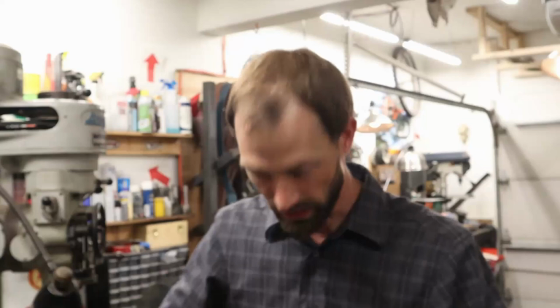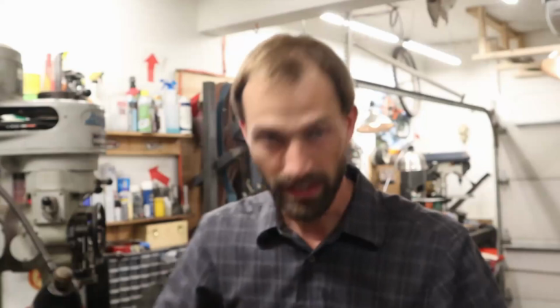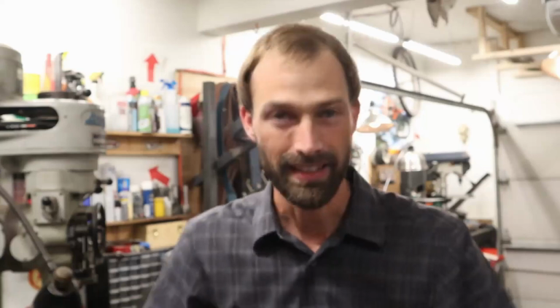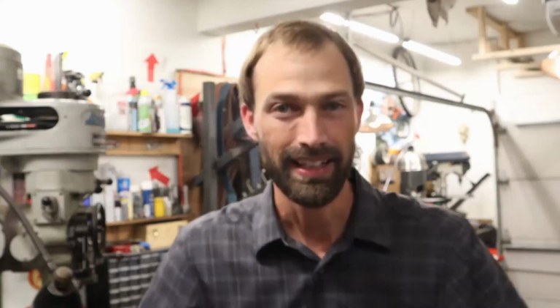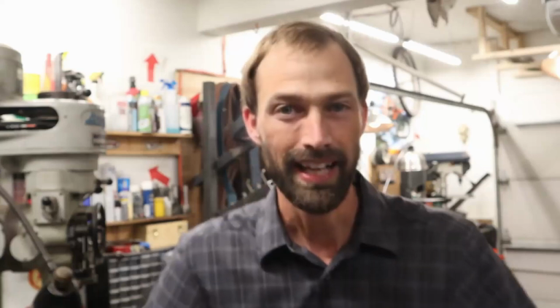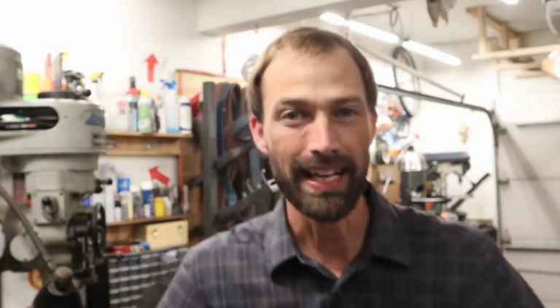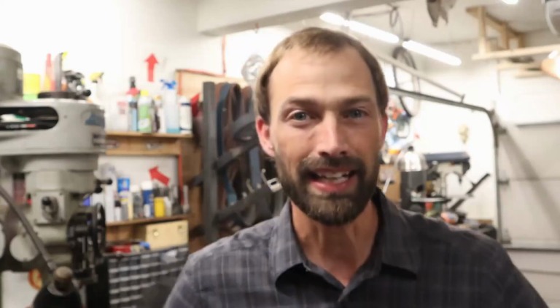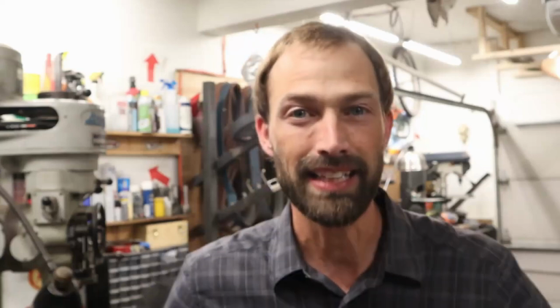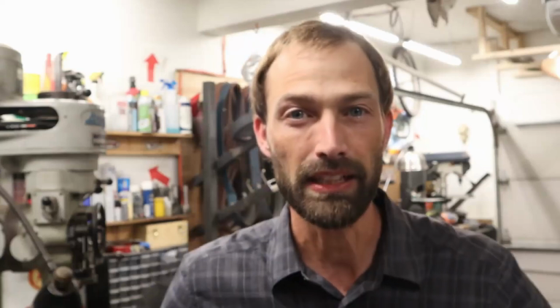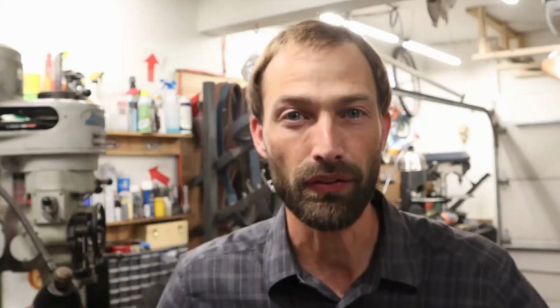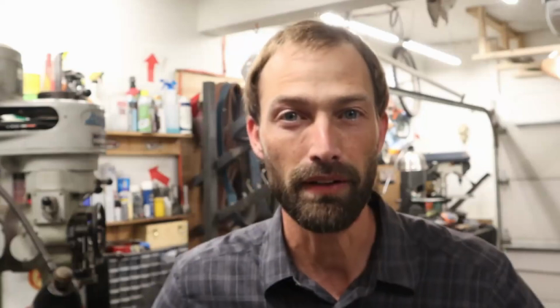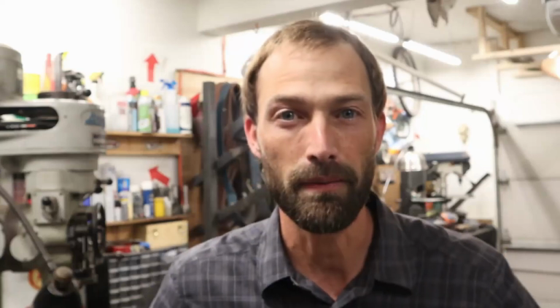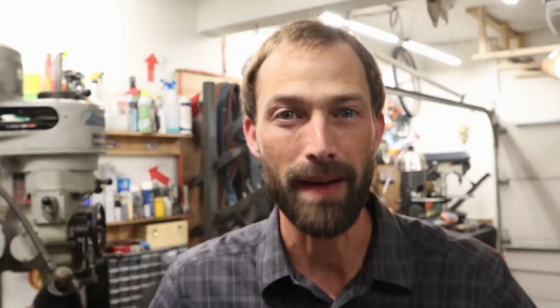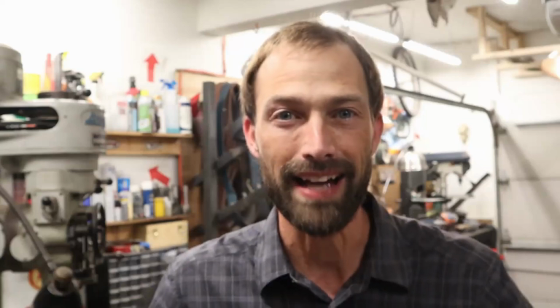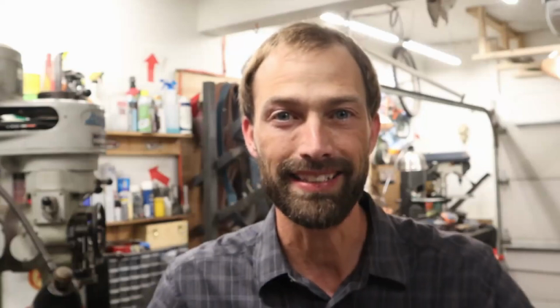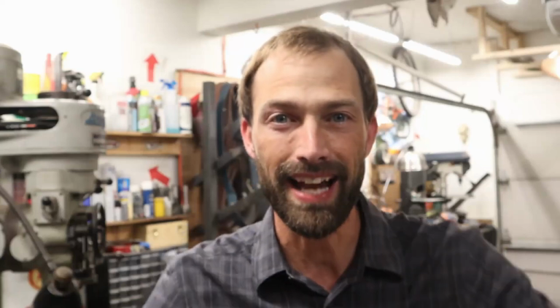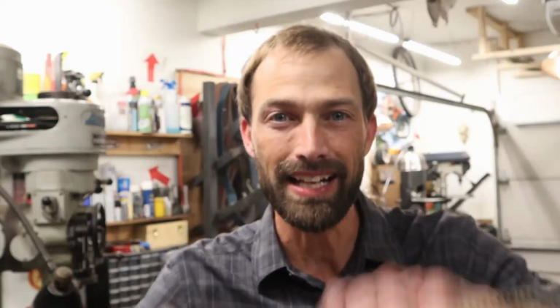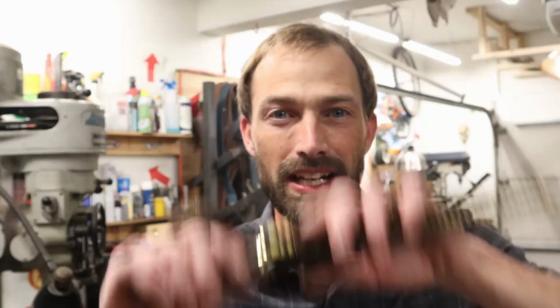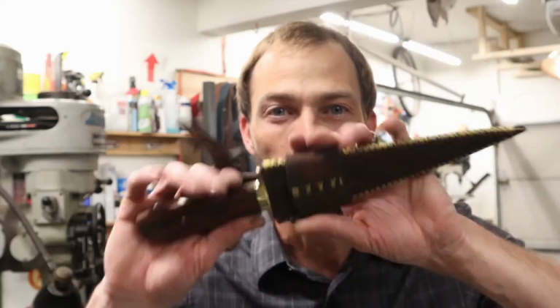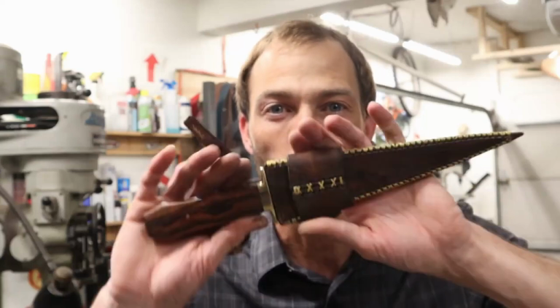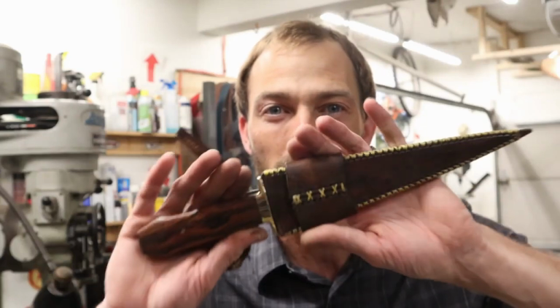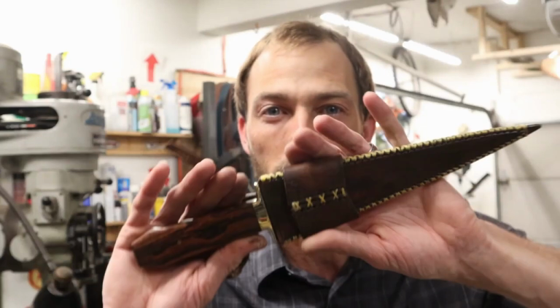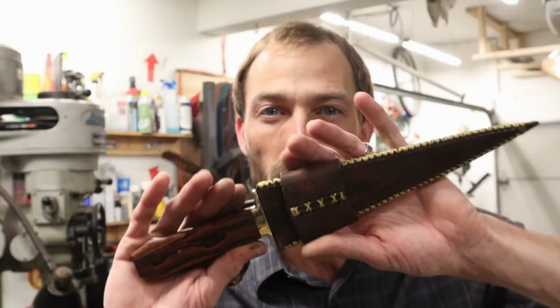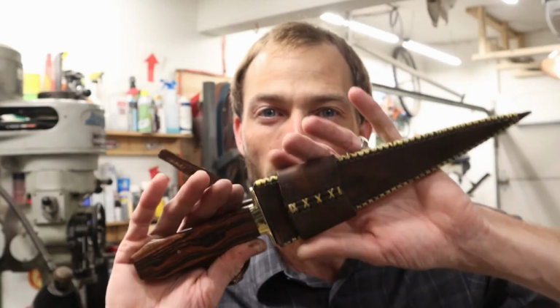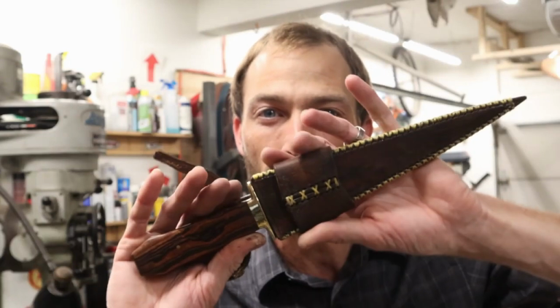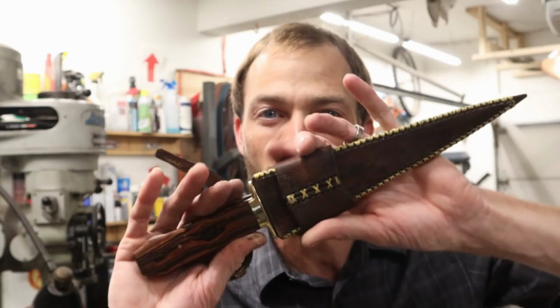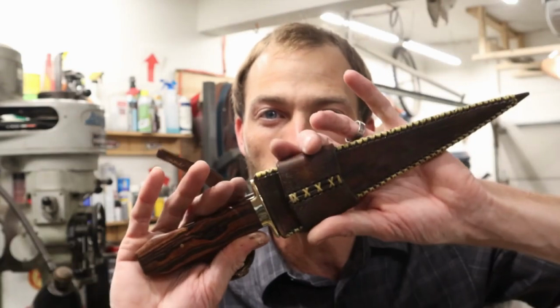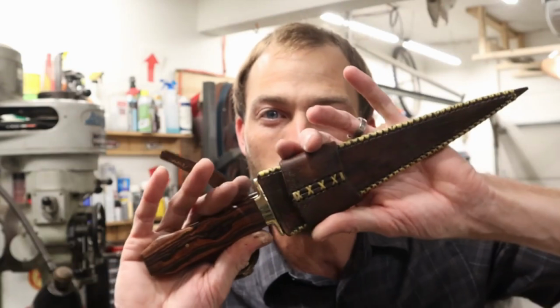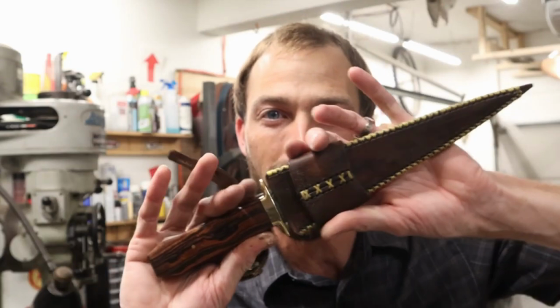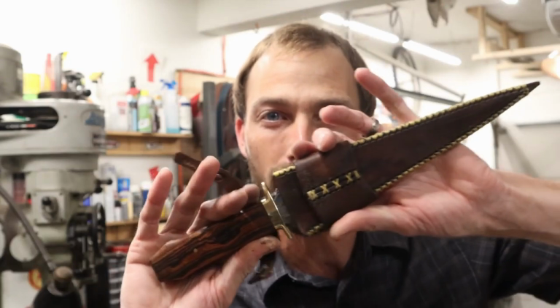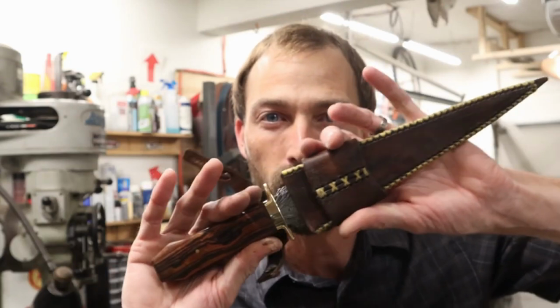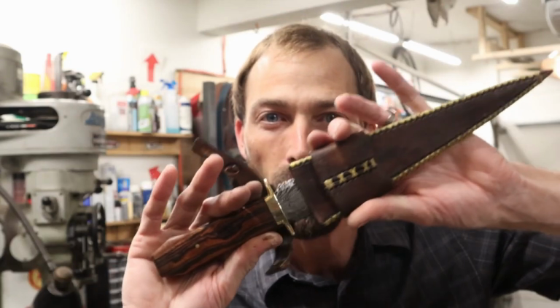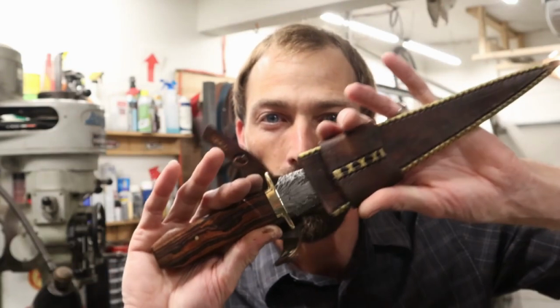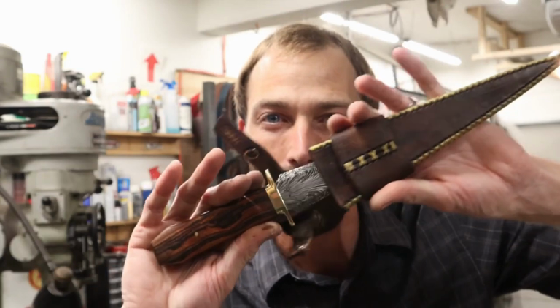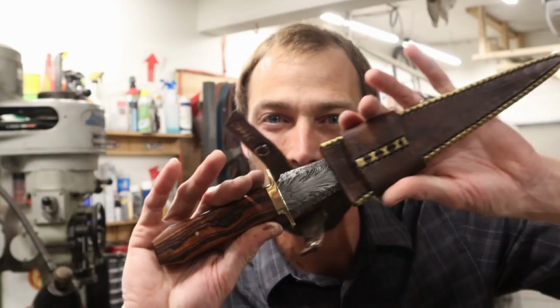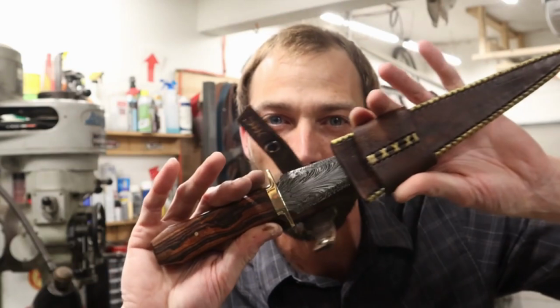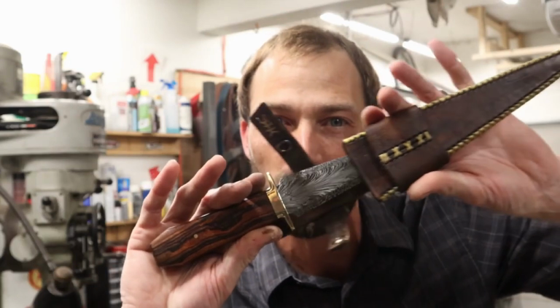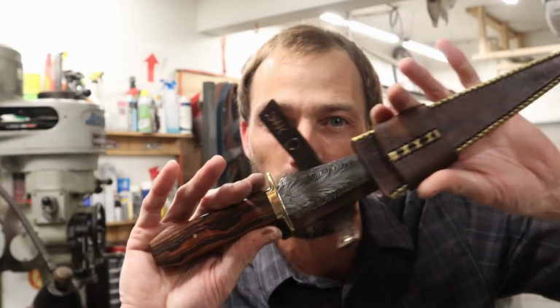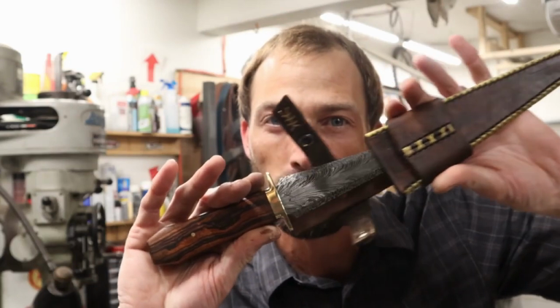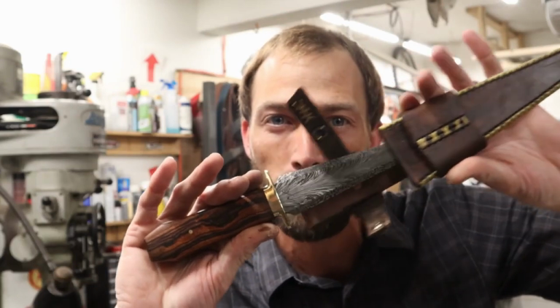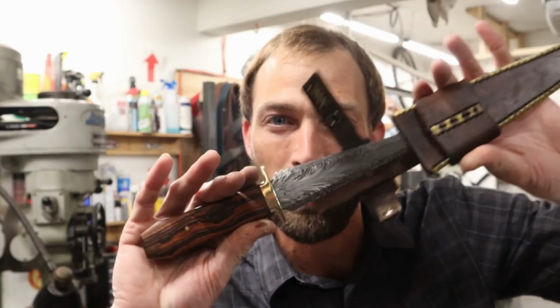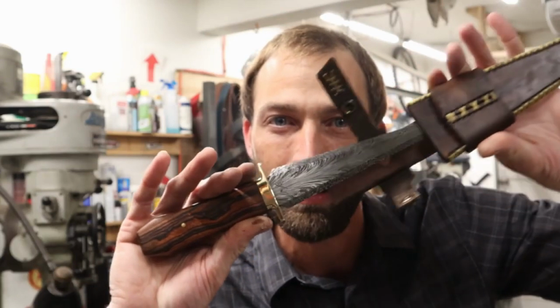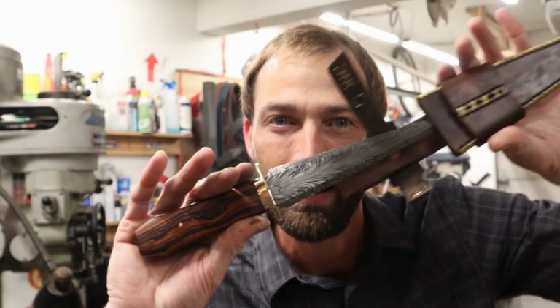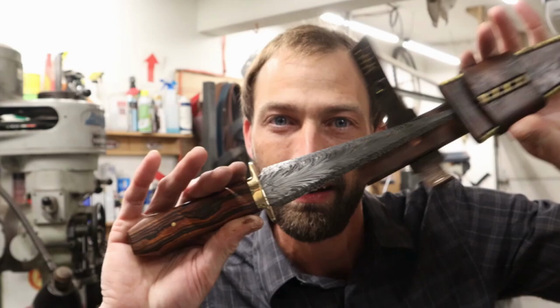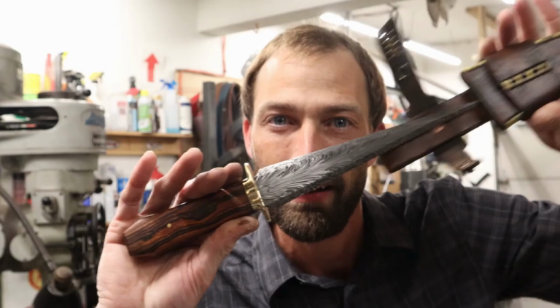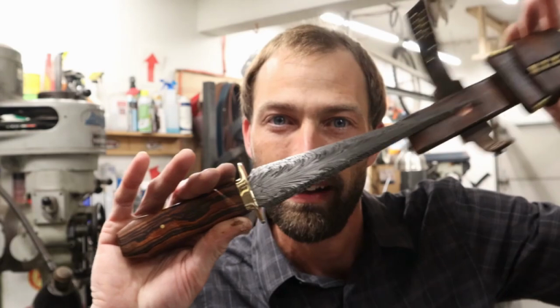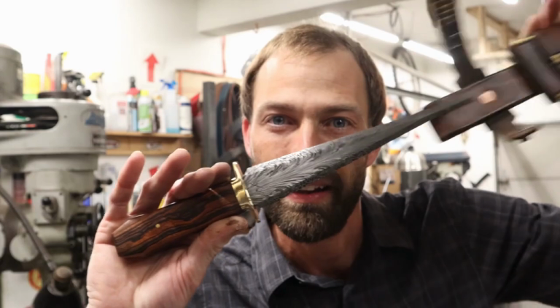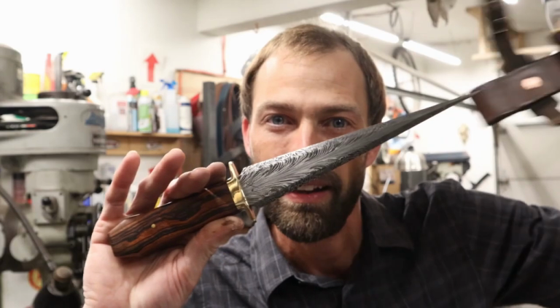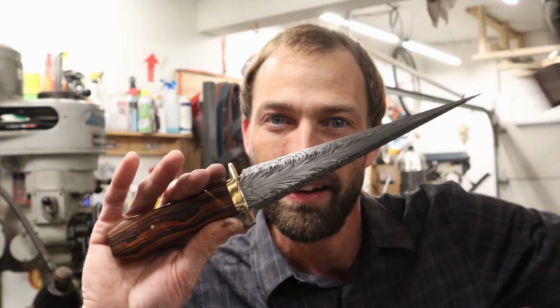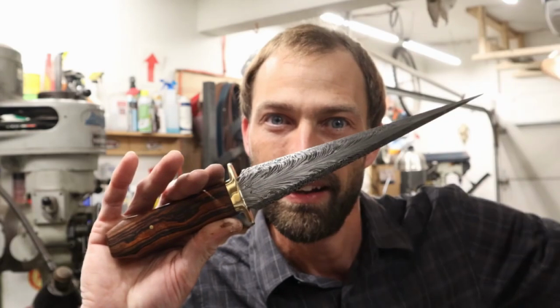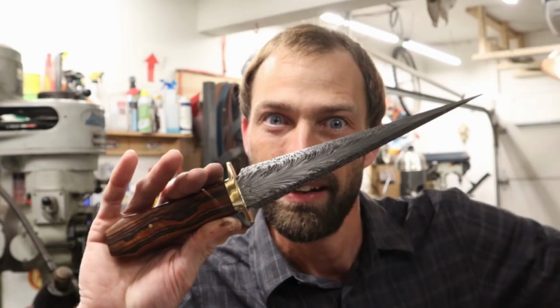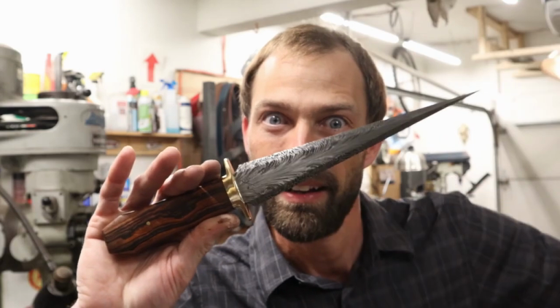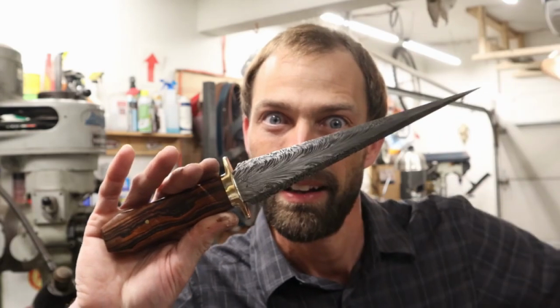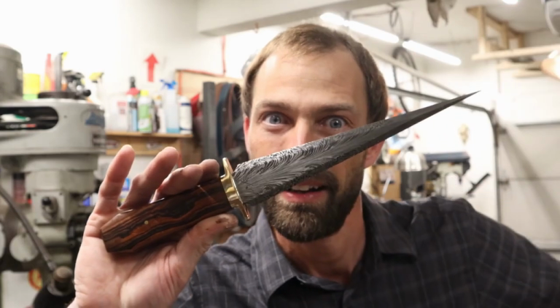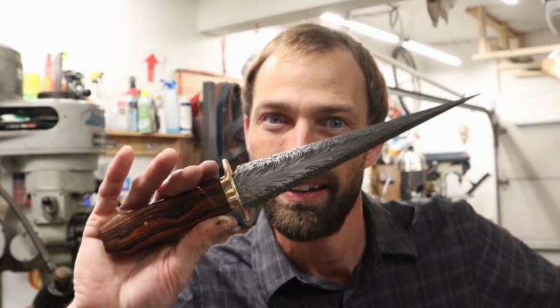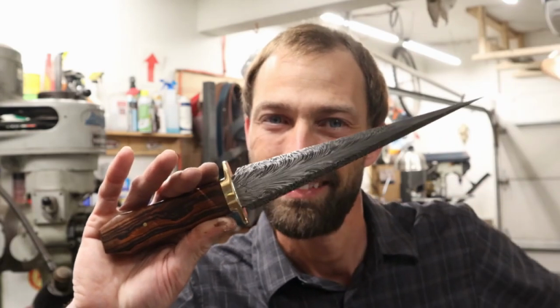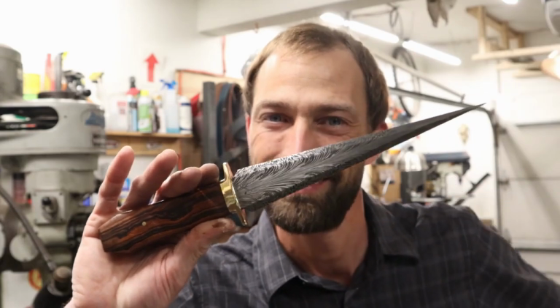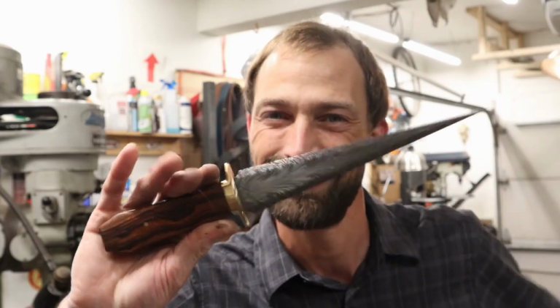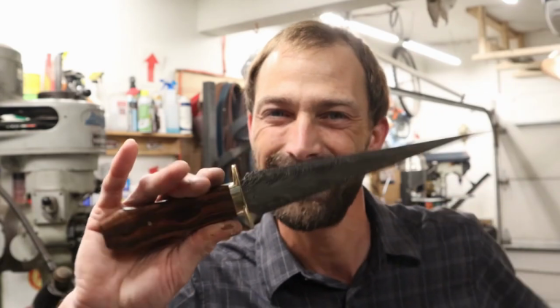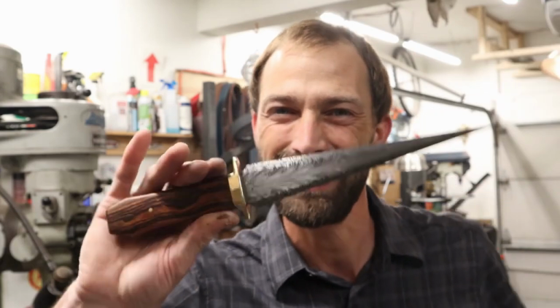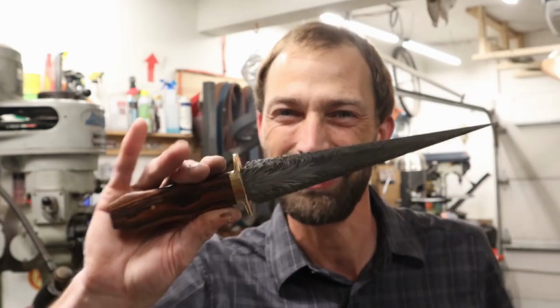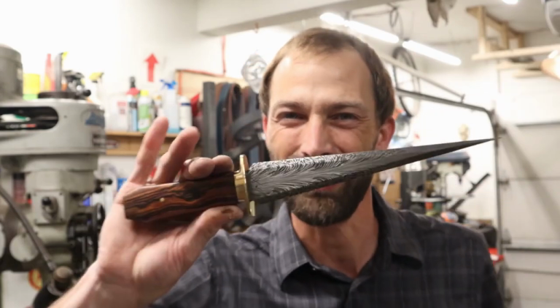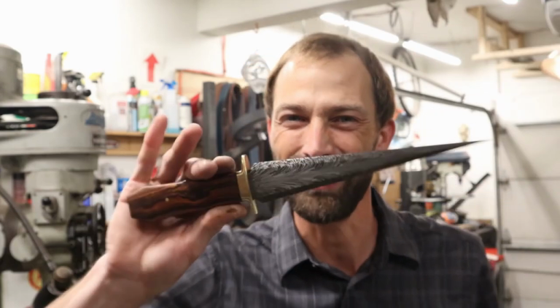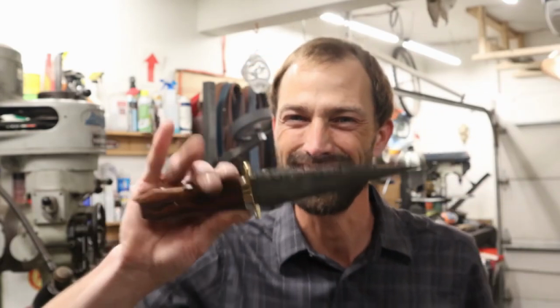Hey guys, thanks for coming back. Tonight we're gonna build a feather pattern Arkansas toothpick. Let's get started.